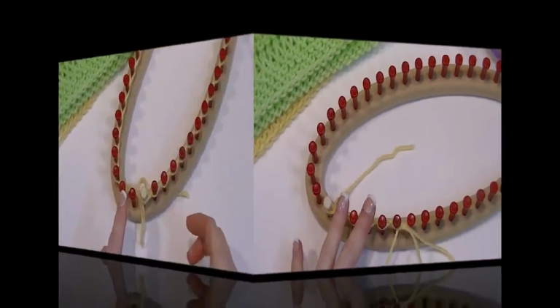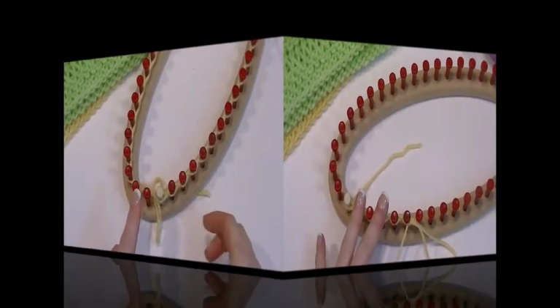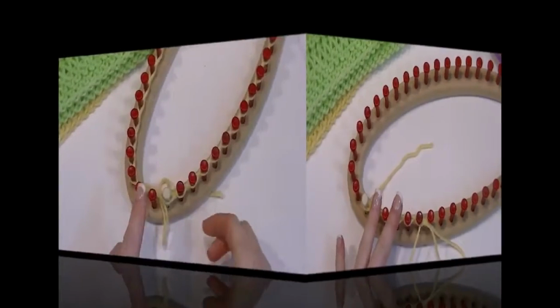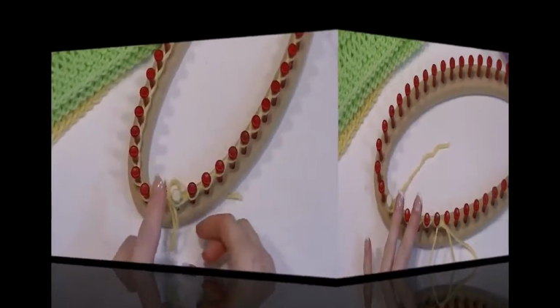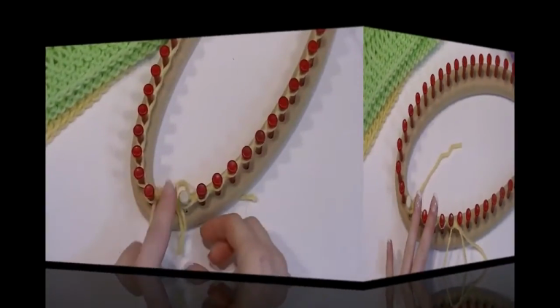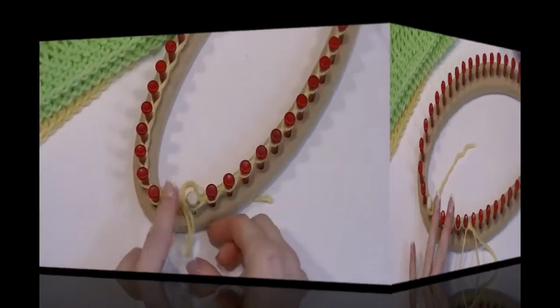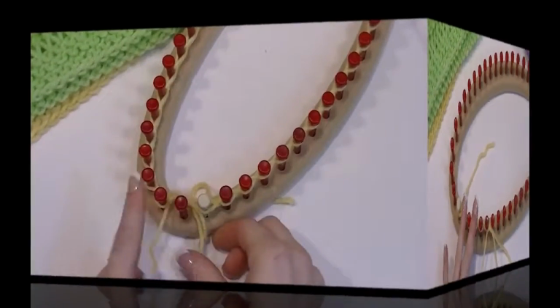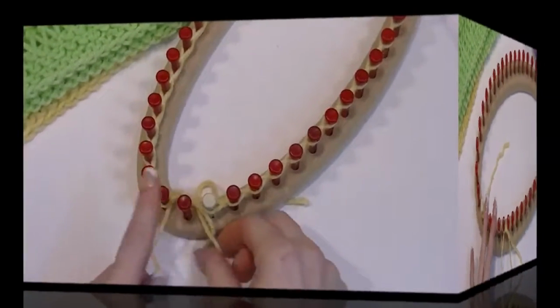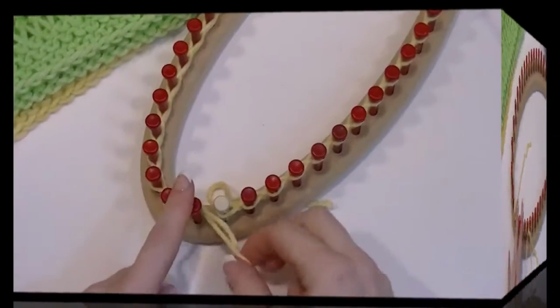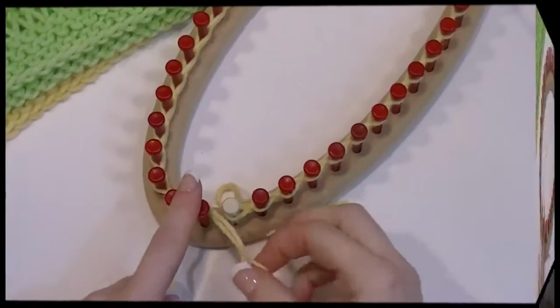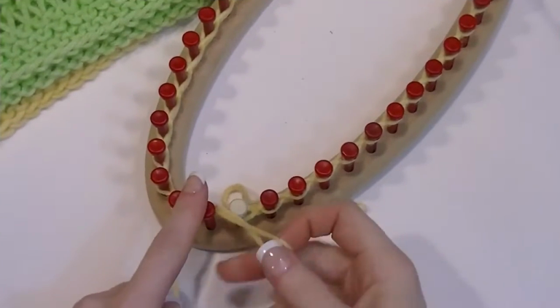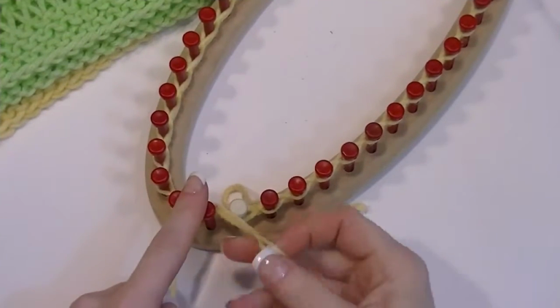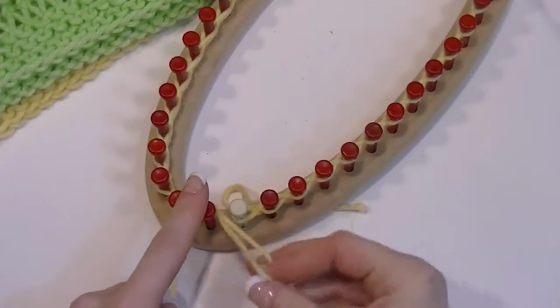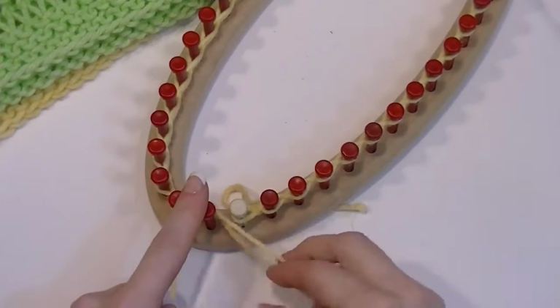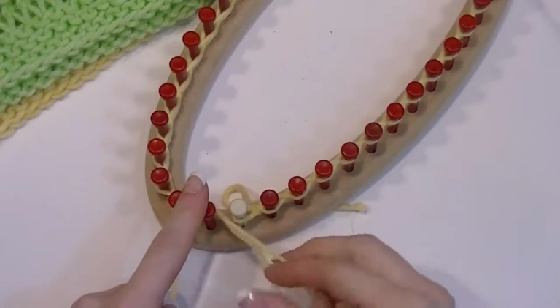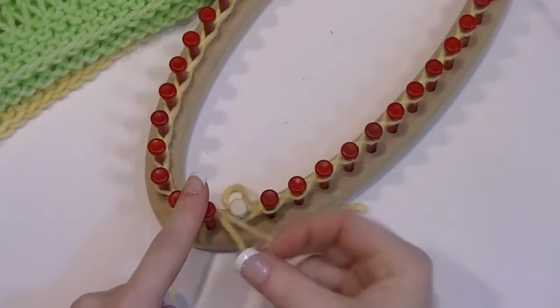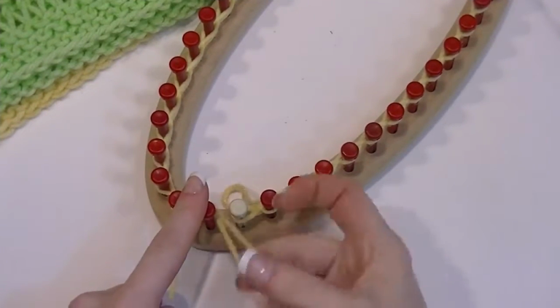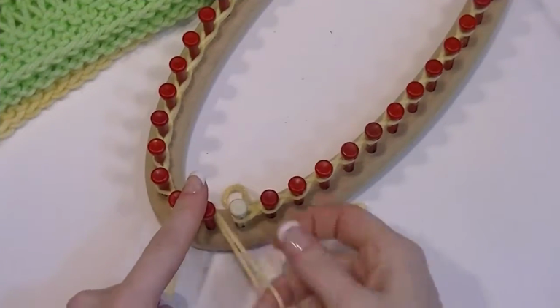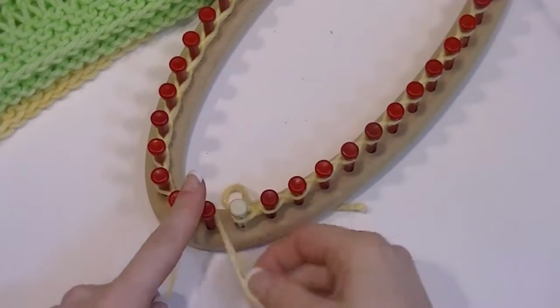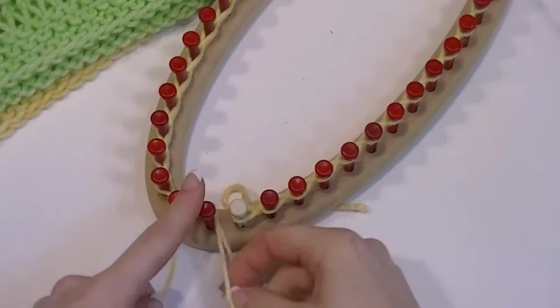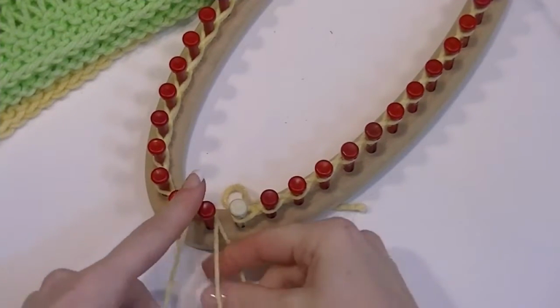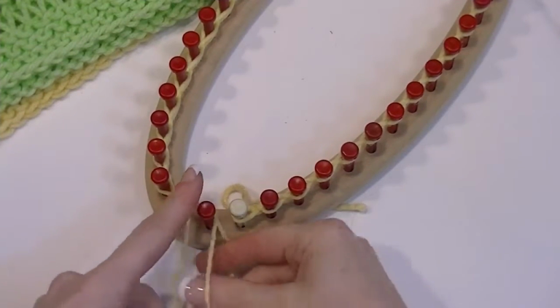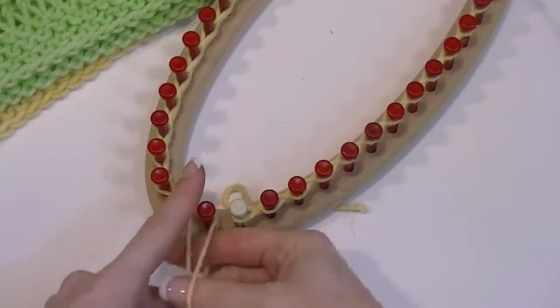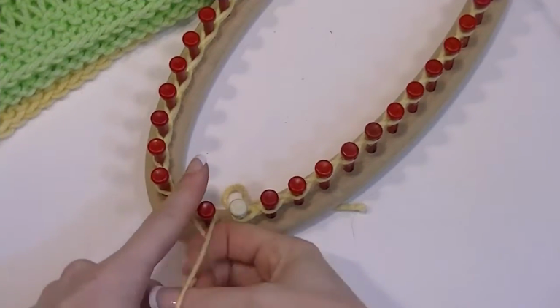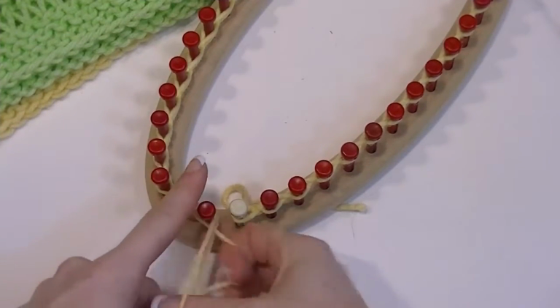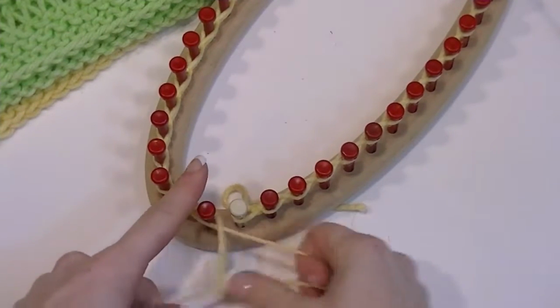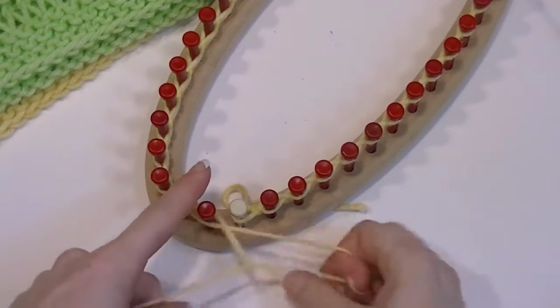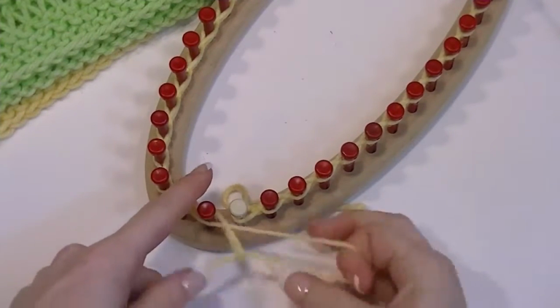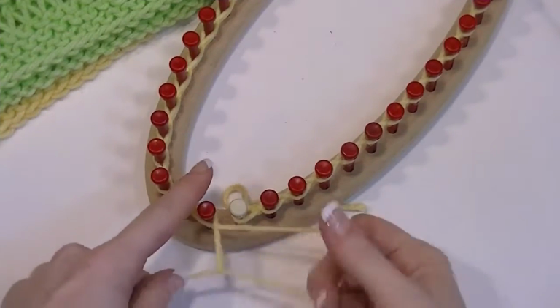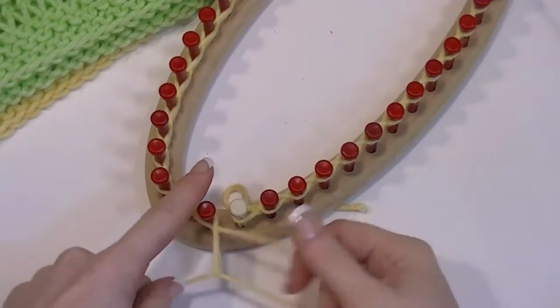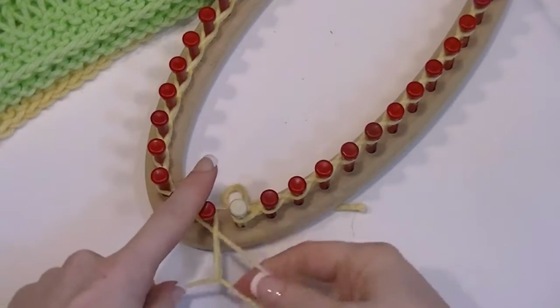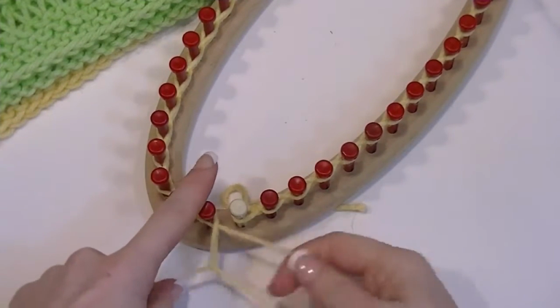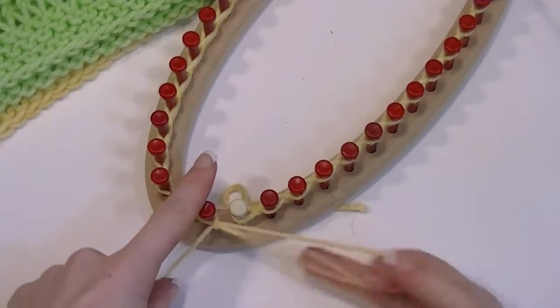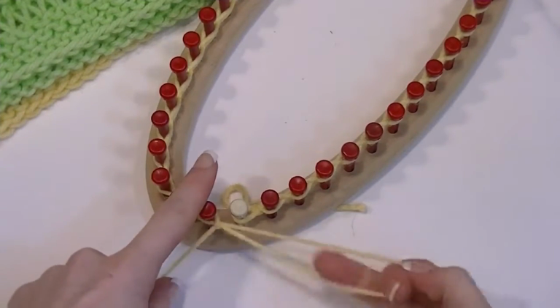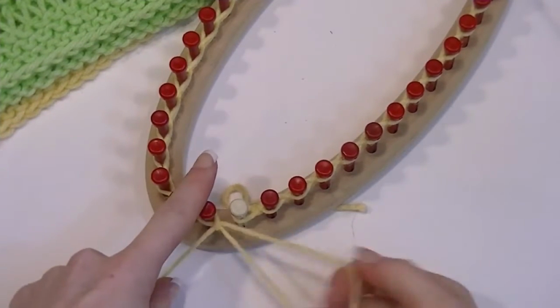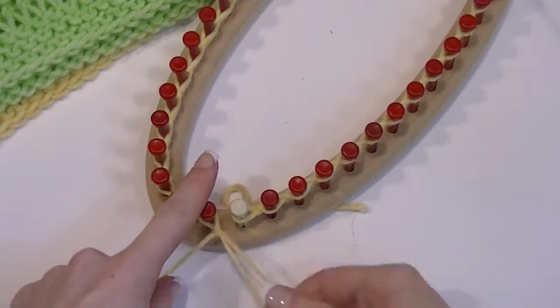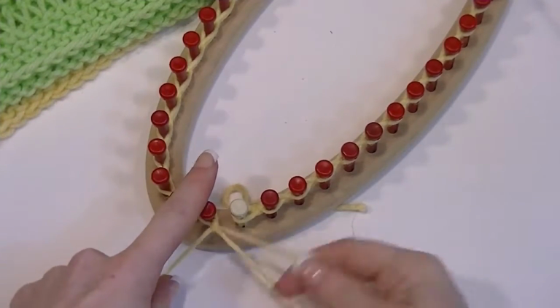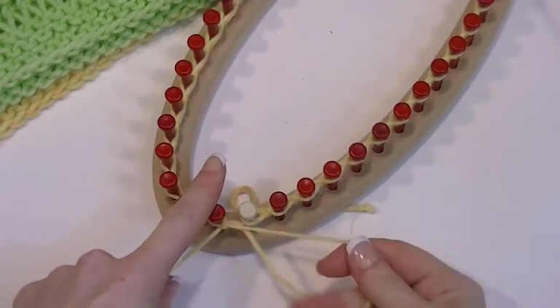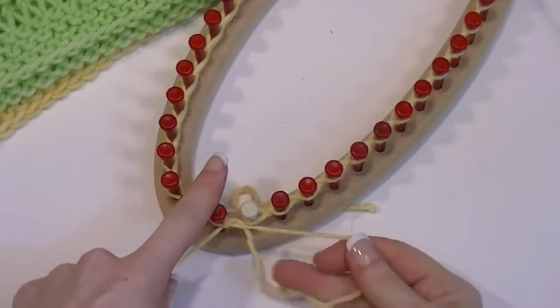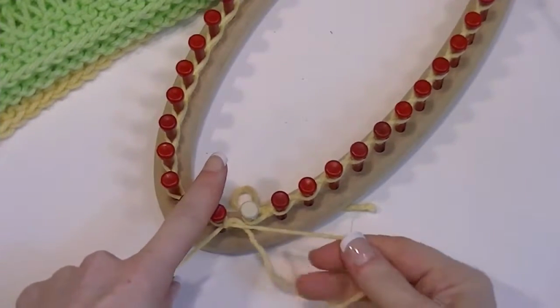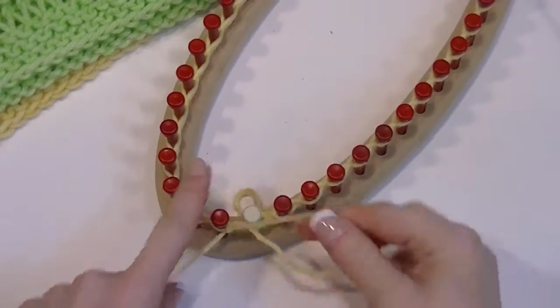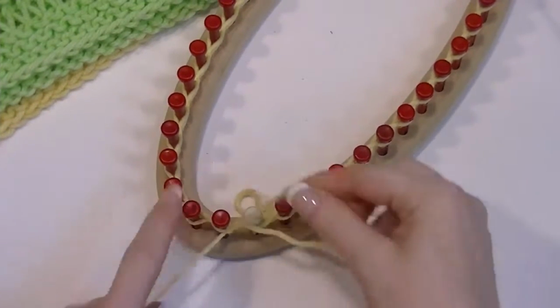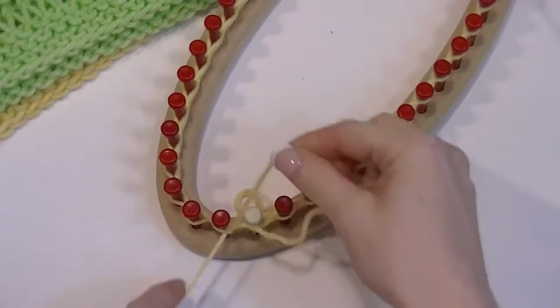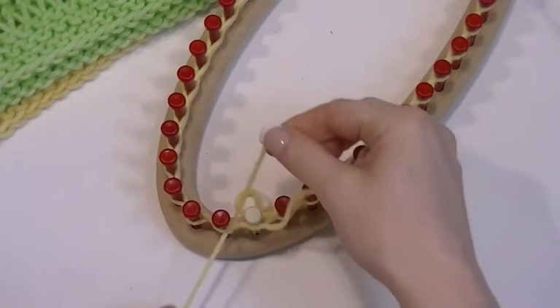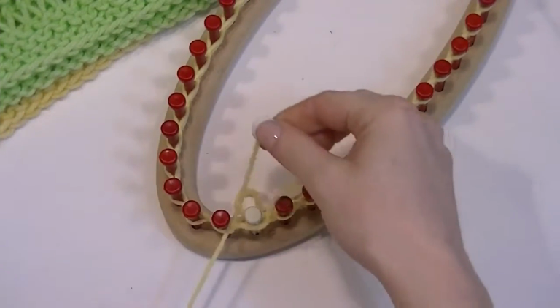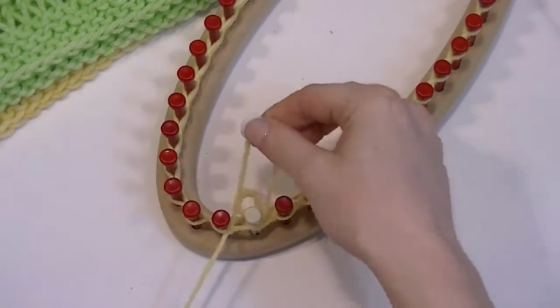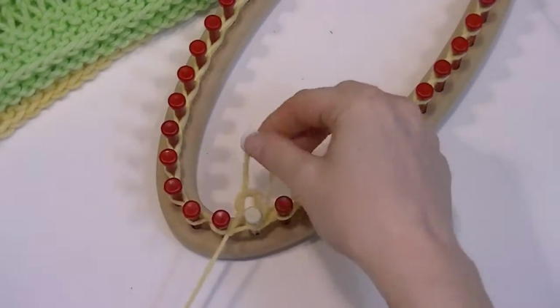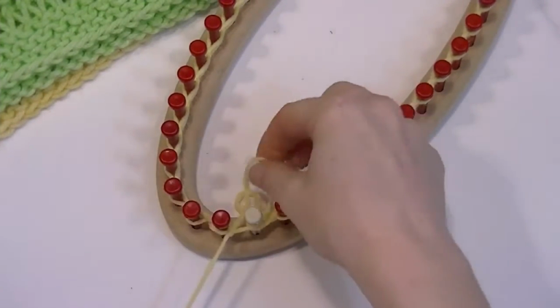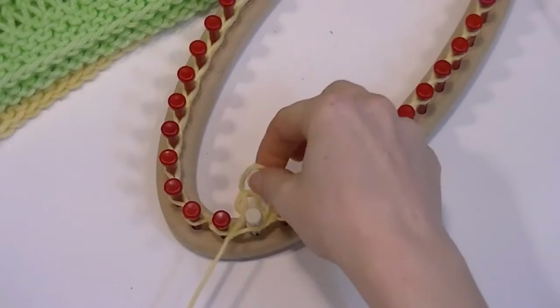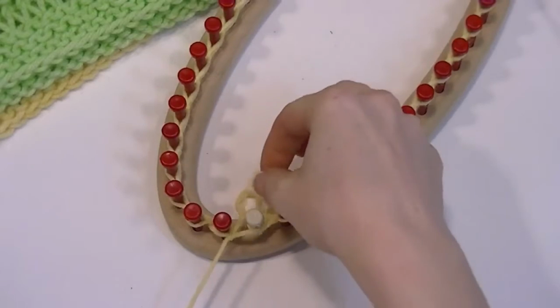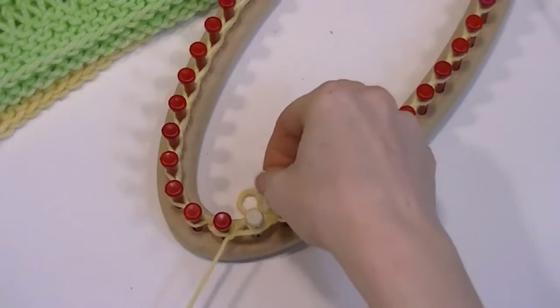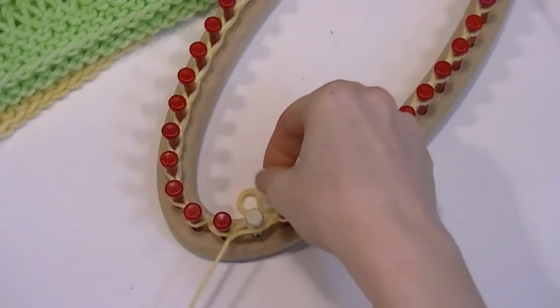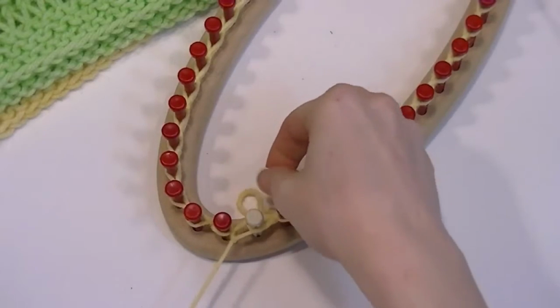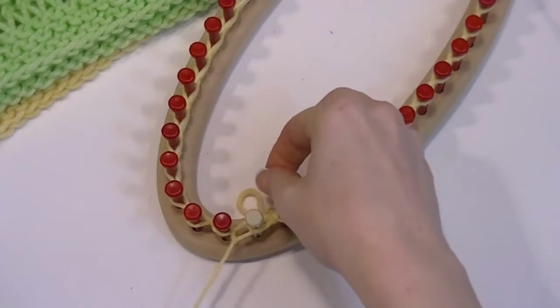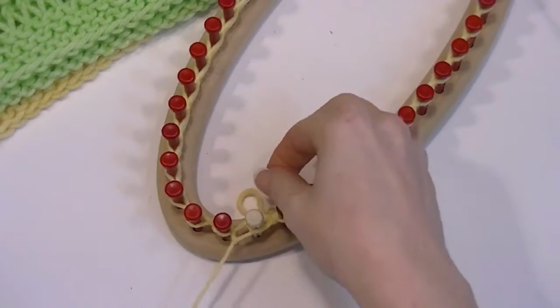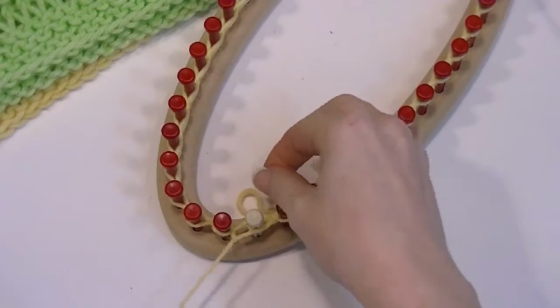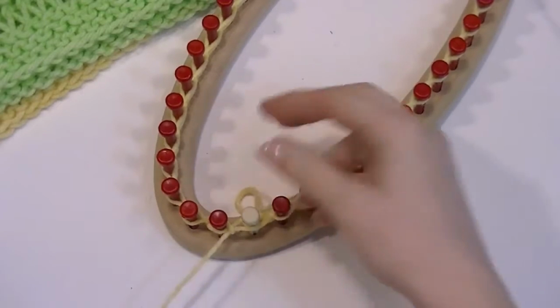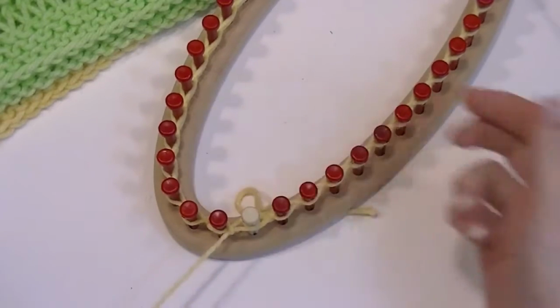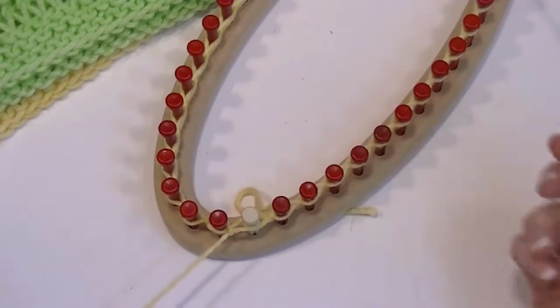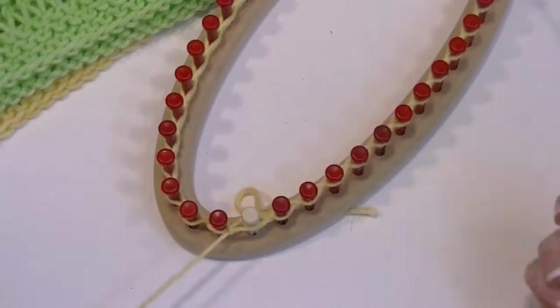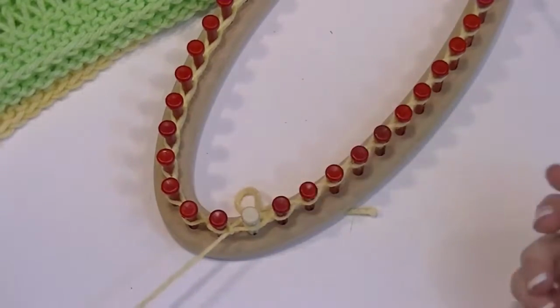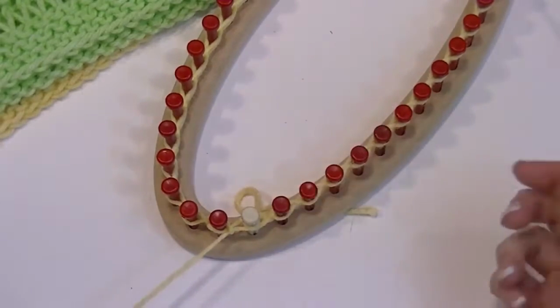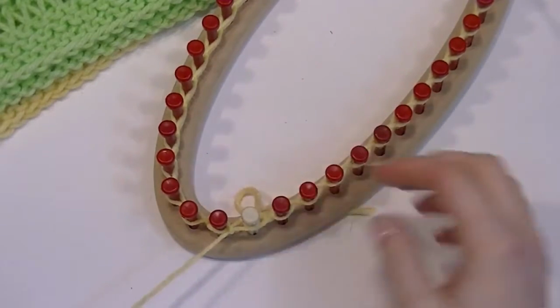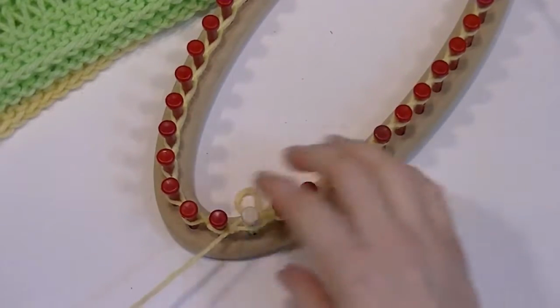I have one more empty peg. I'll go ahead and work it the same. Now with this last loop, I'm just going to close that off.